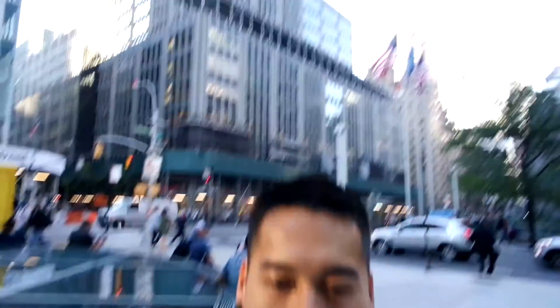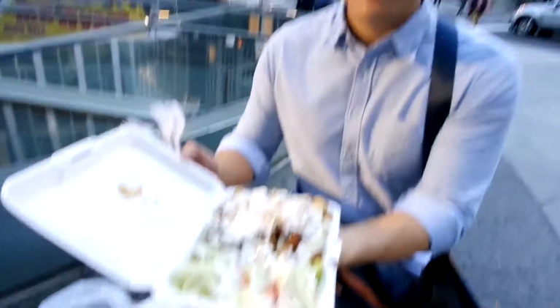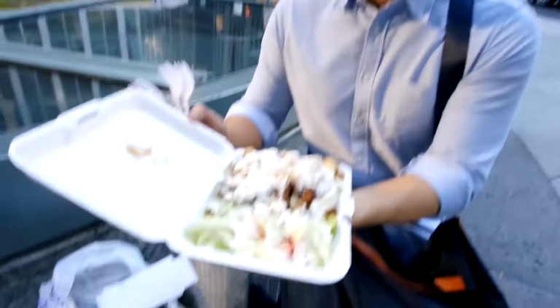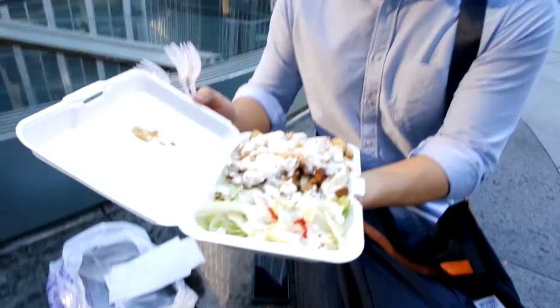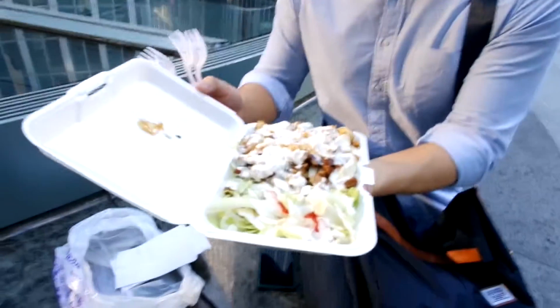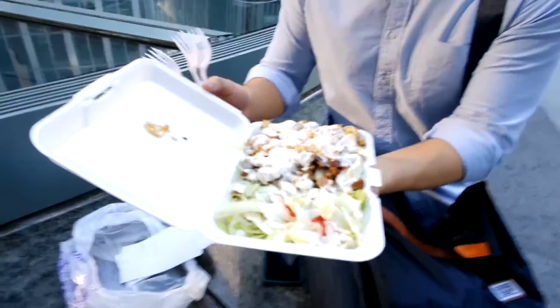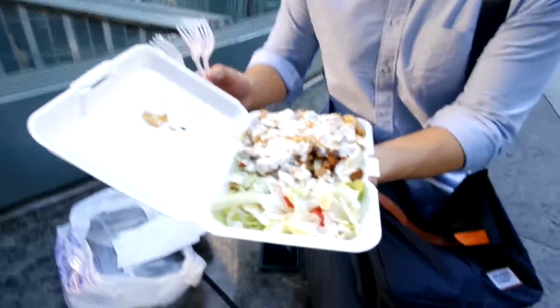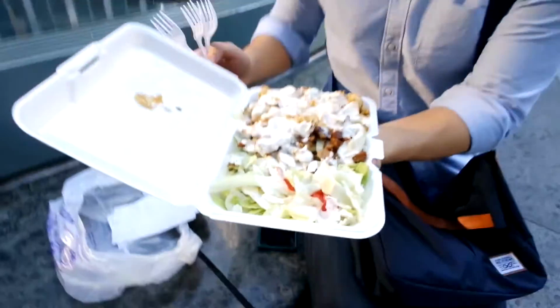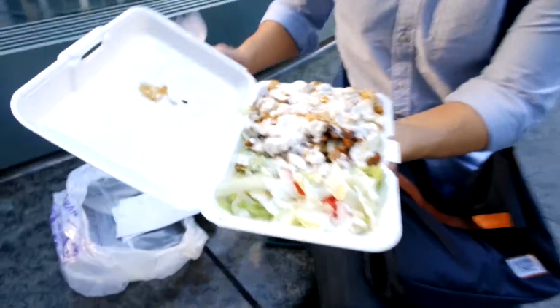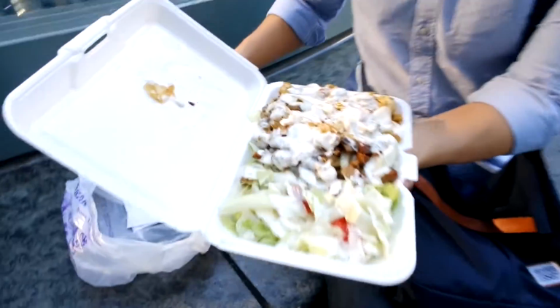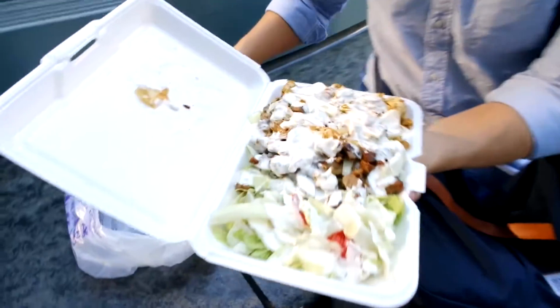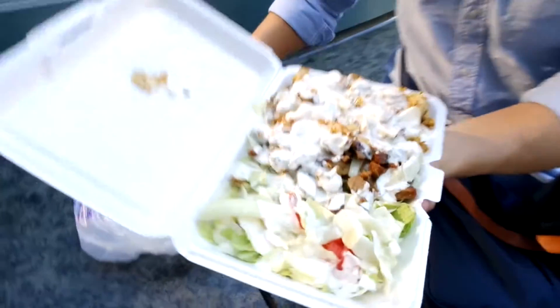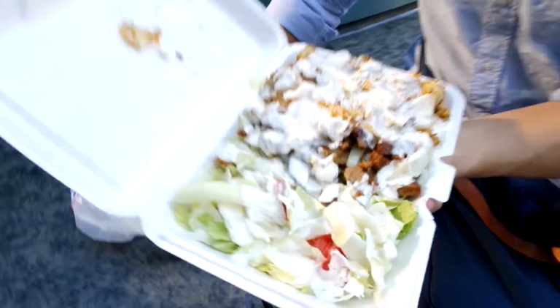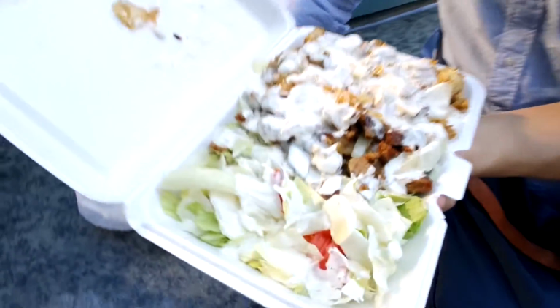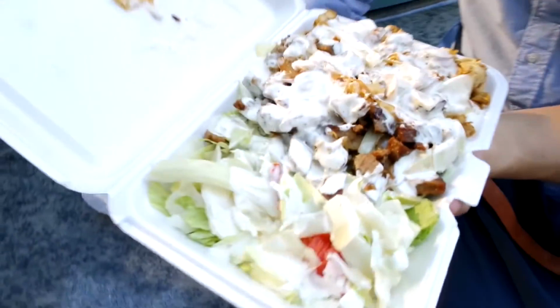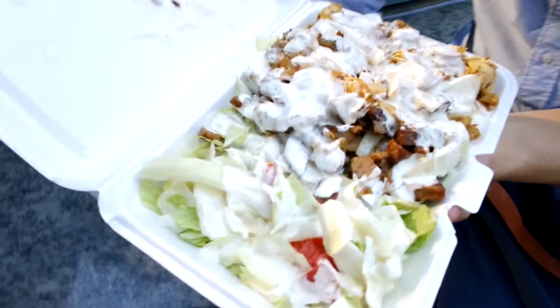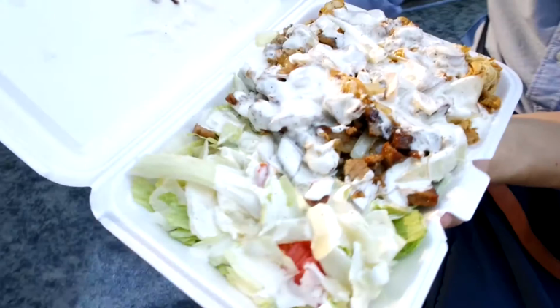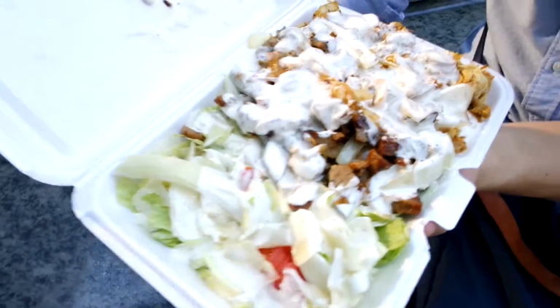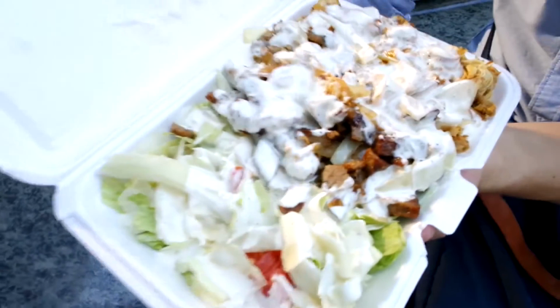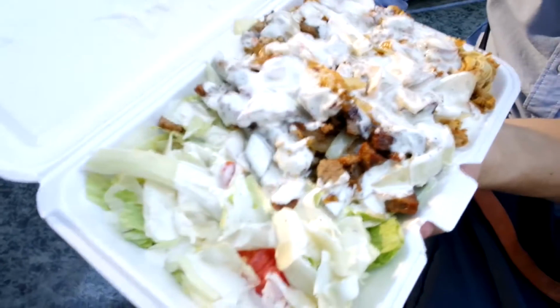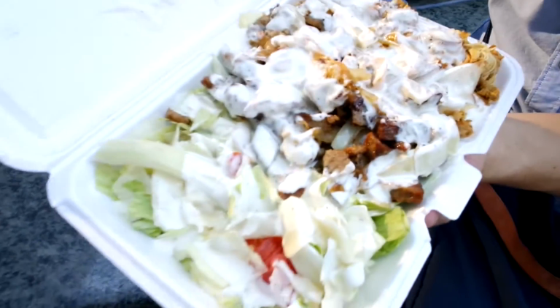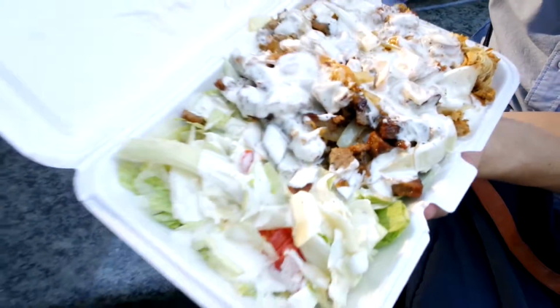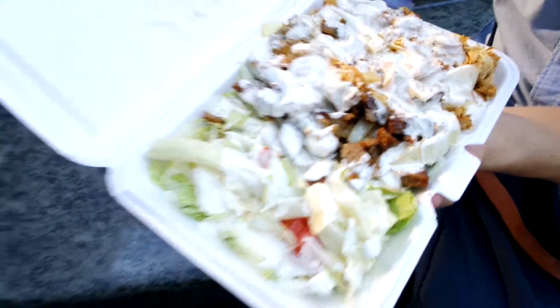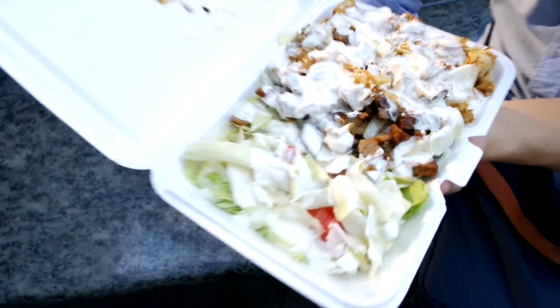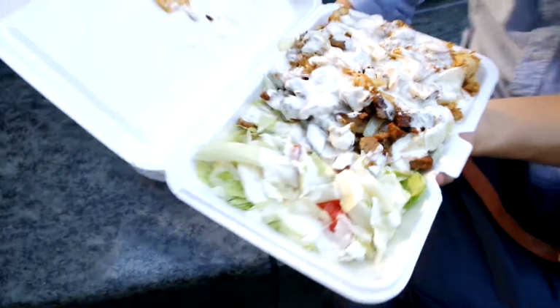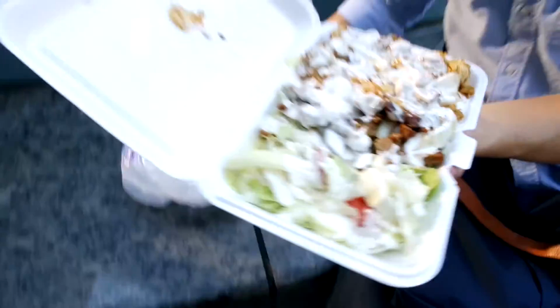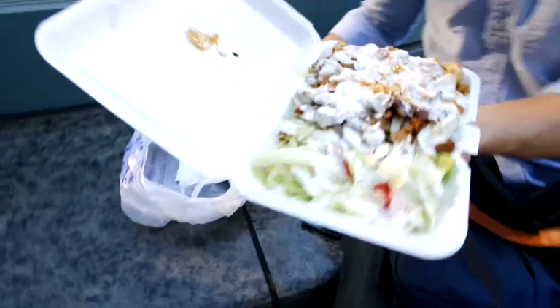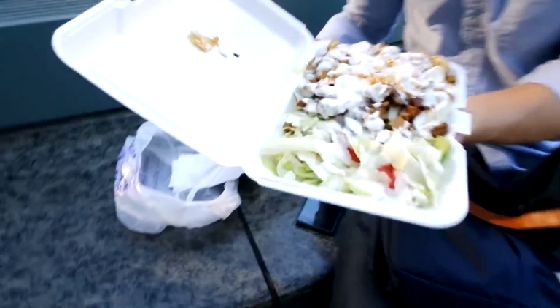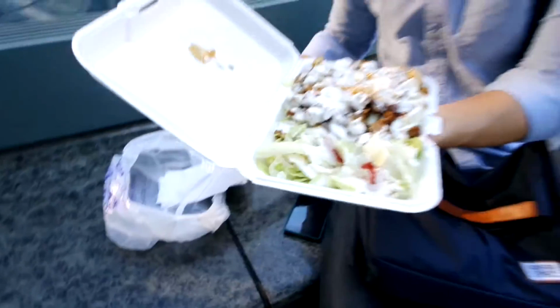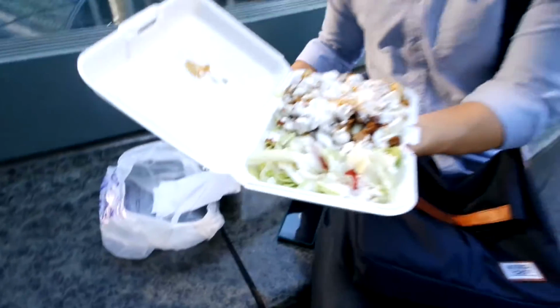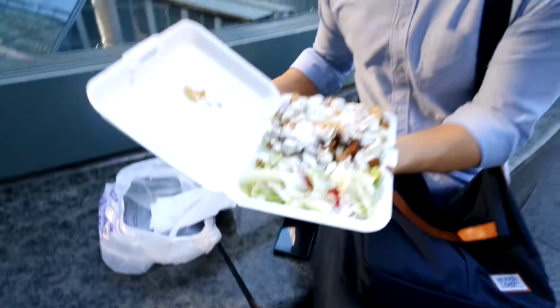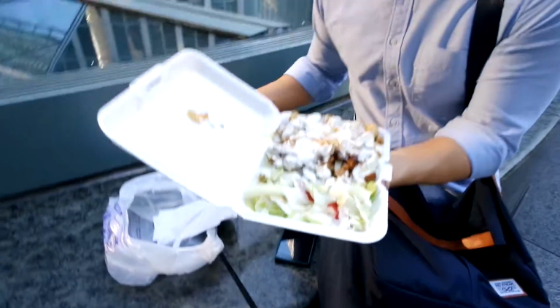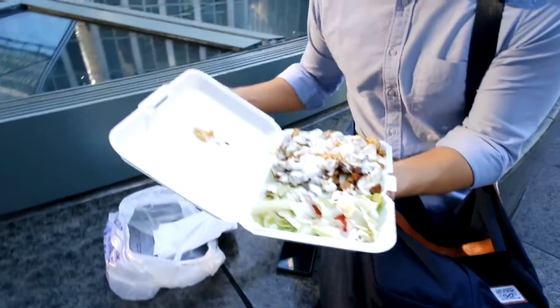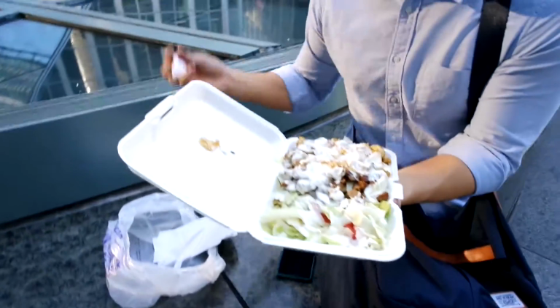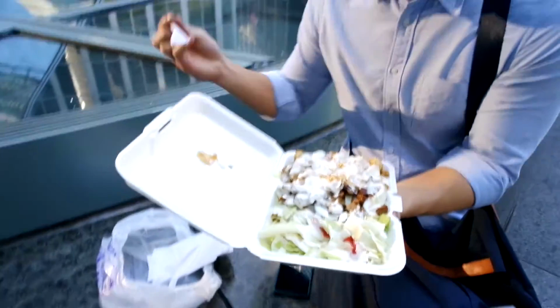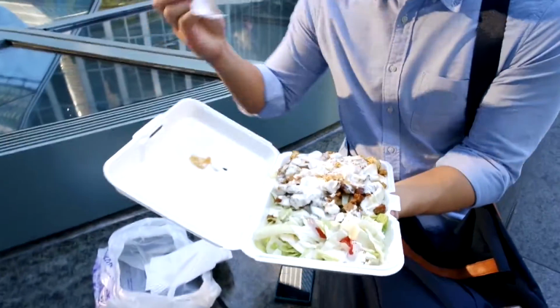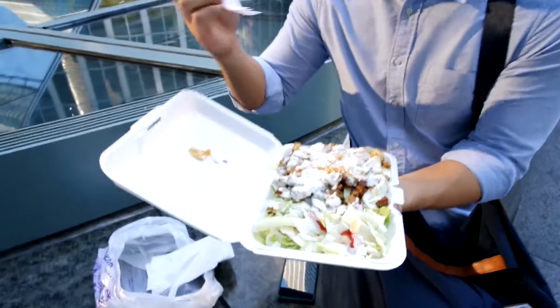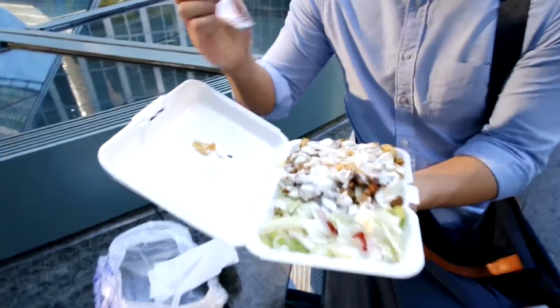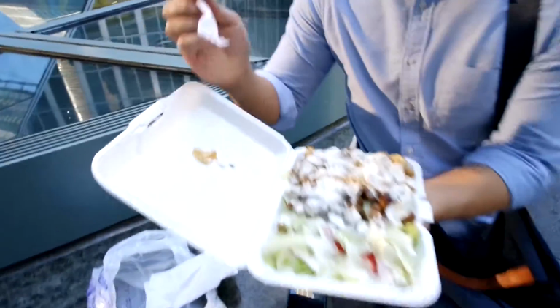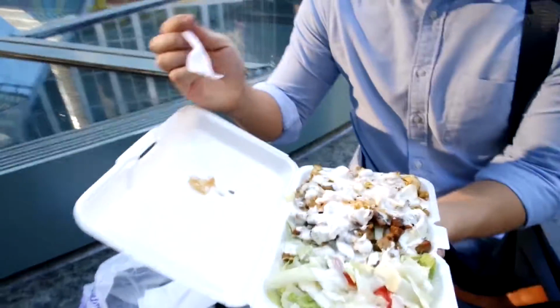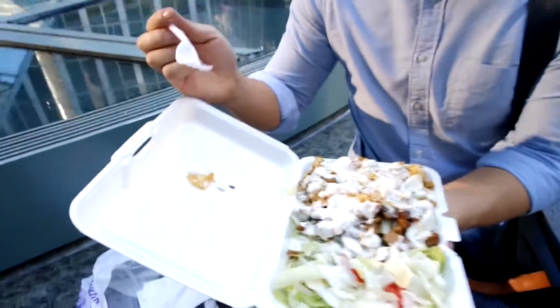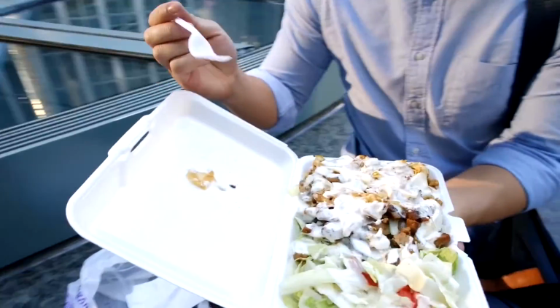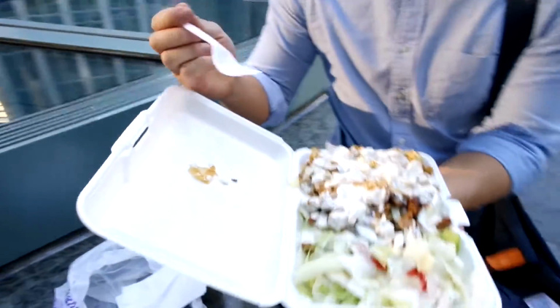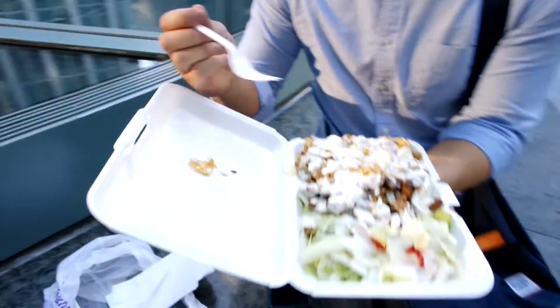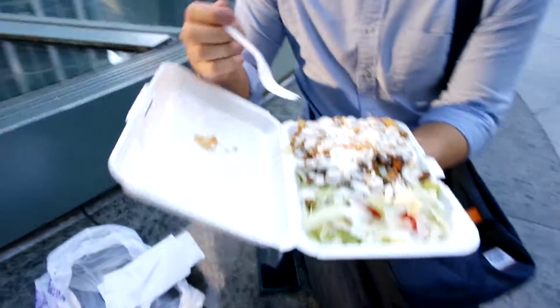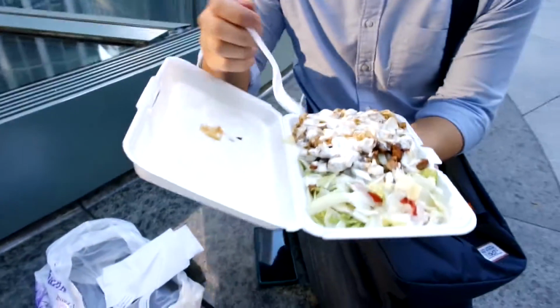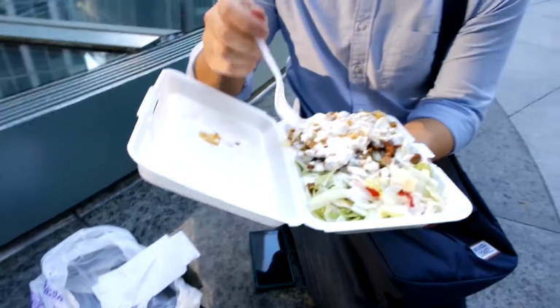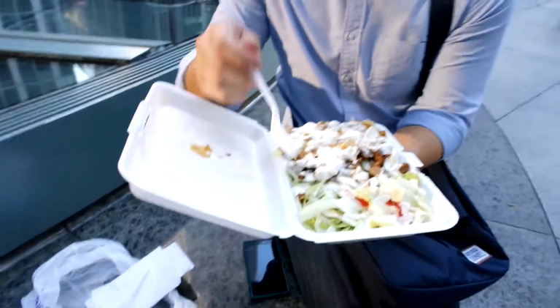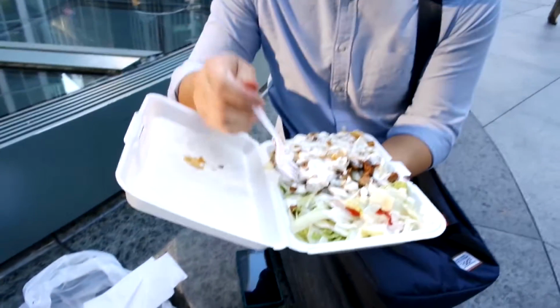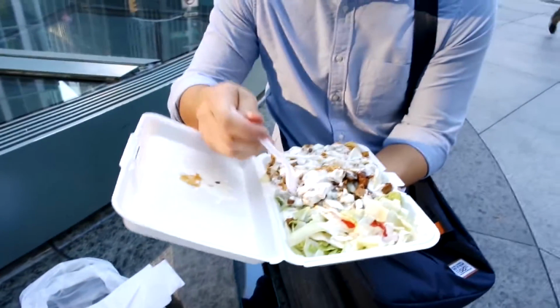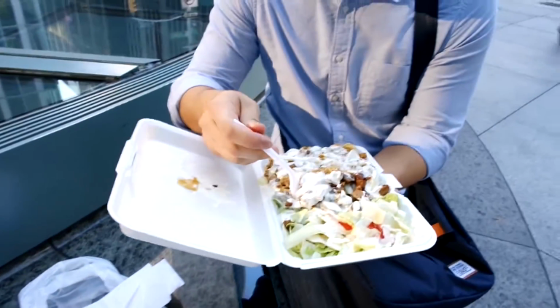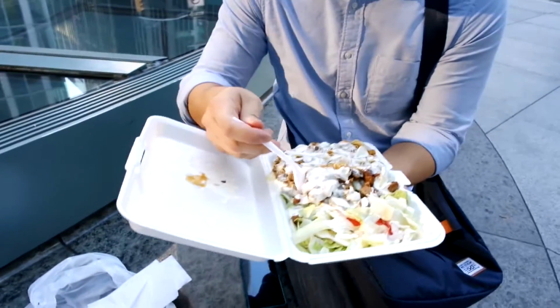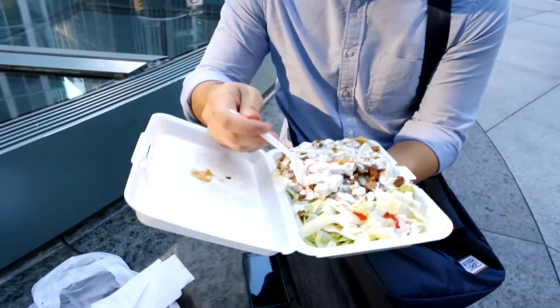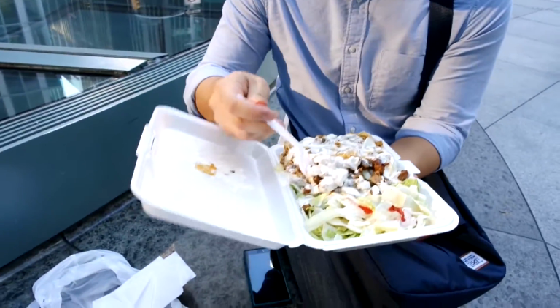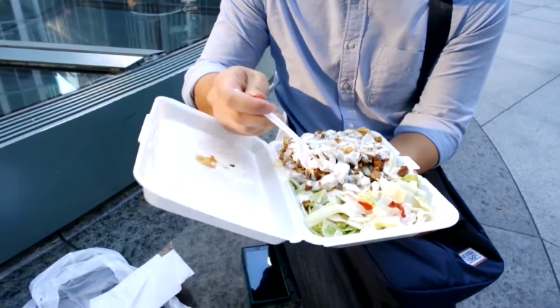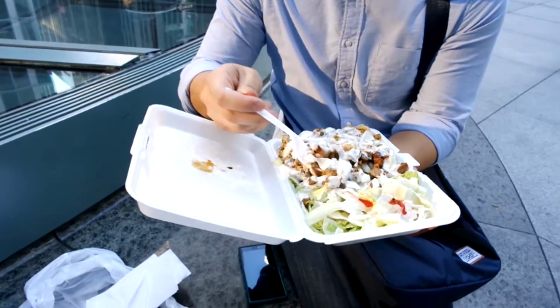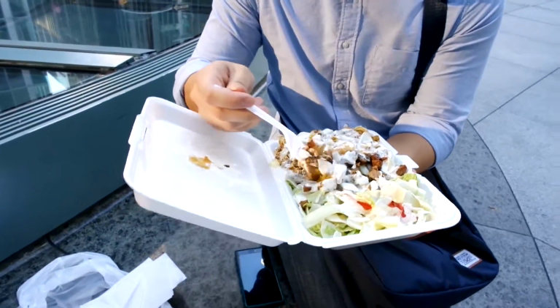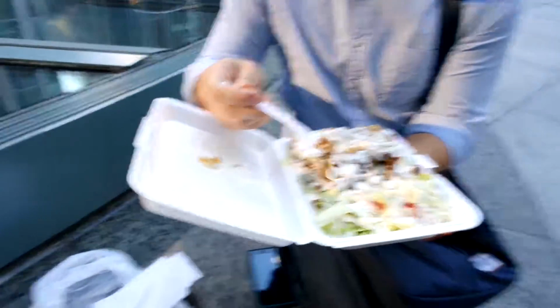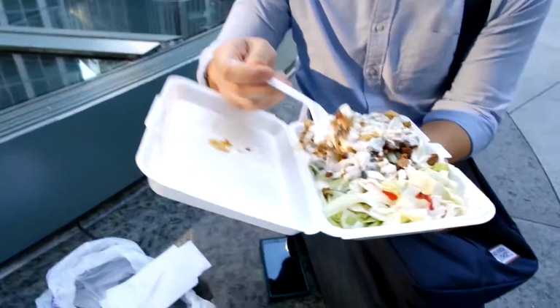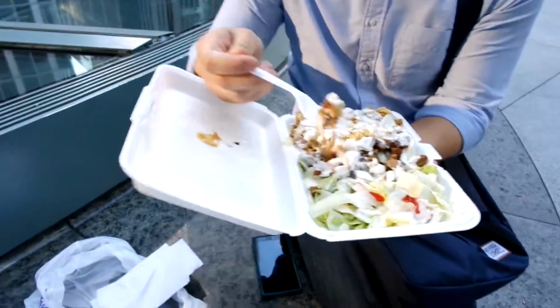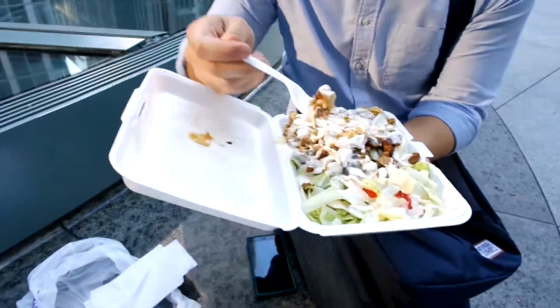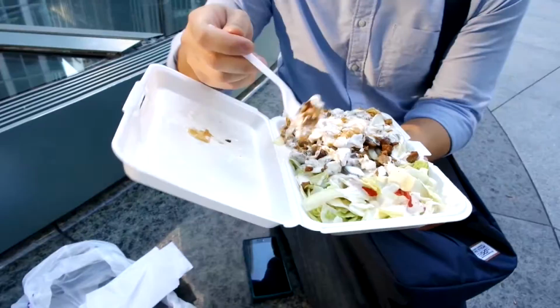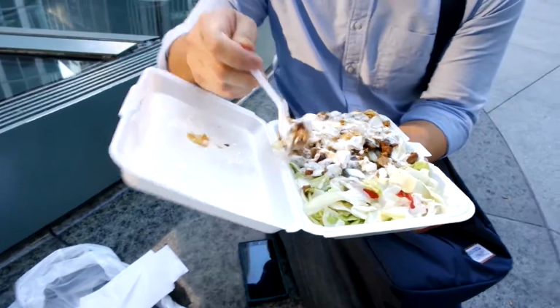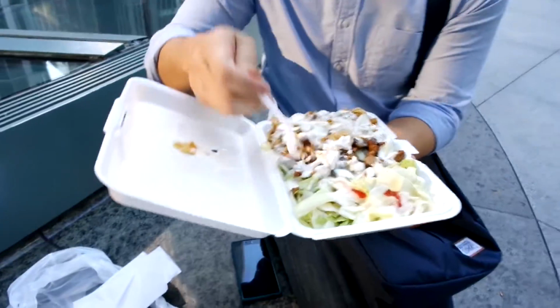Lemon chicken over rice! The best budget meals in New York, man! Six dollars!